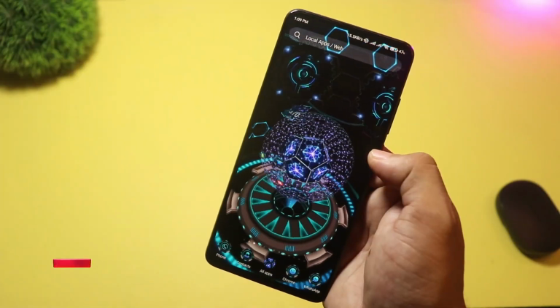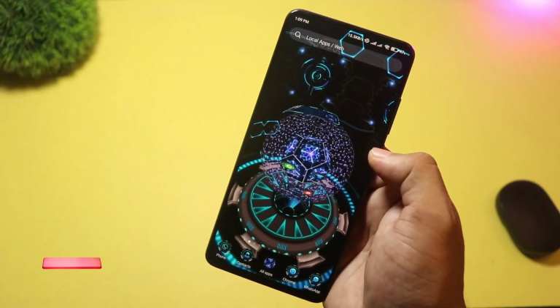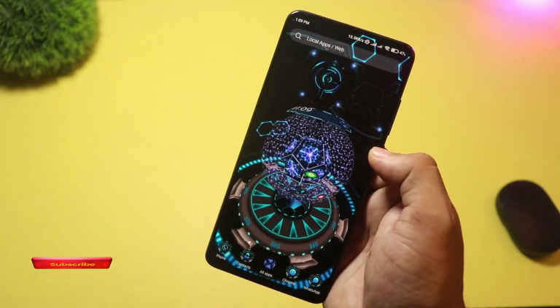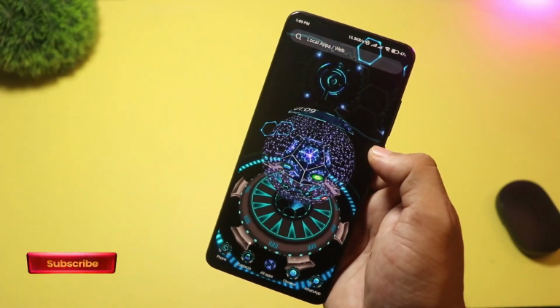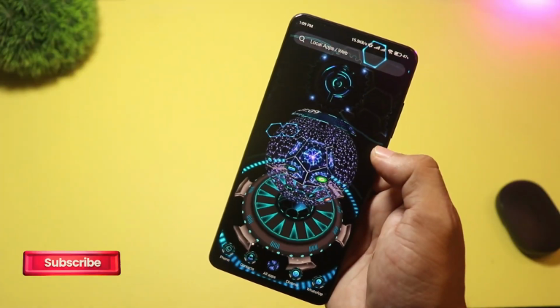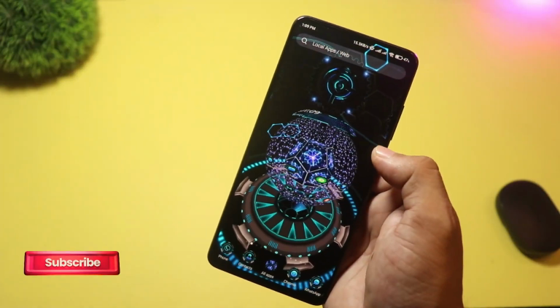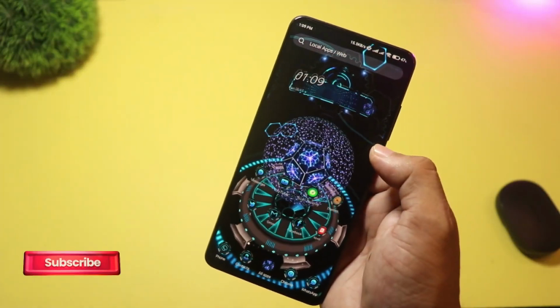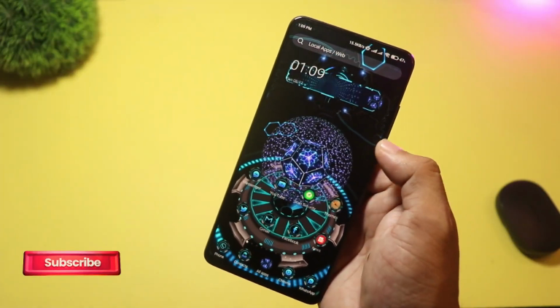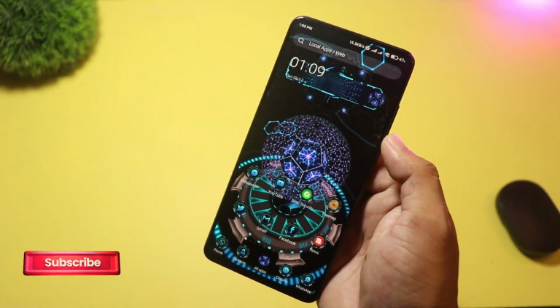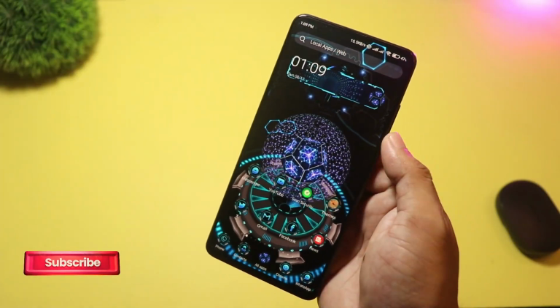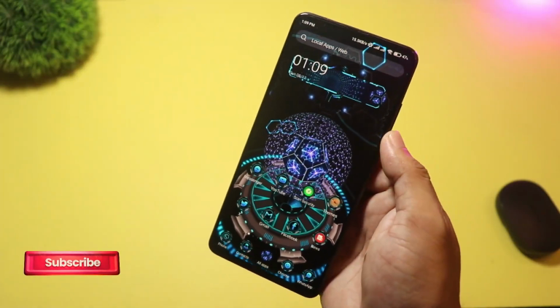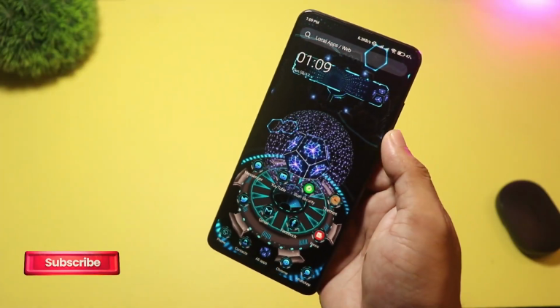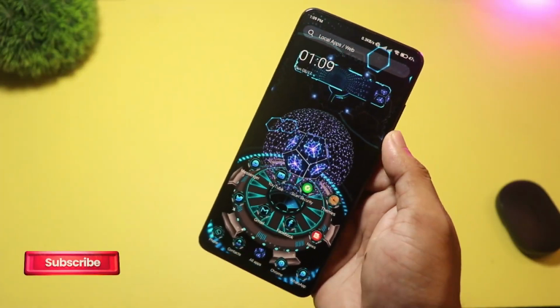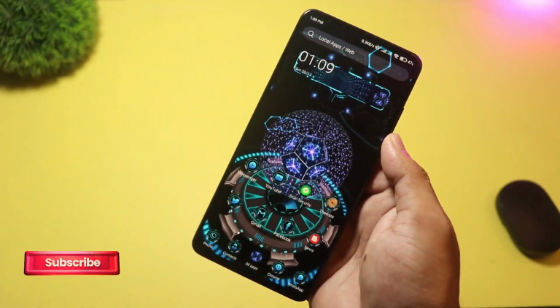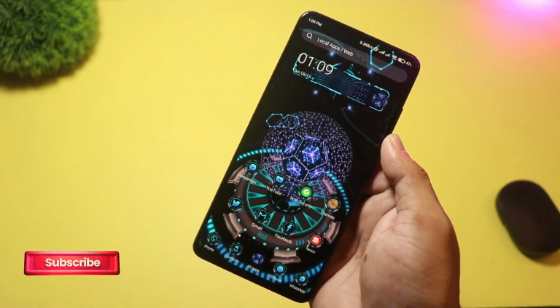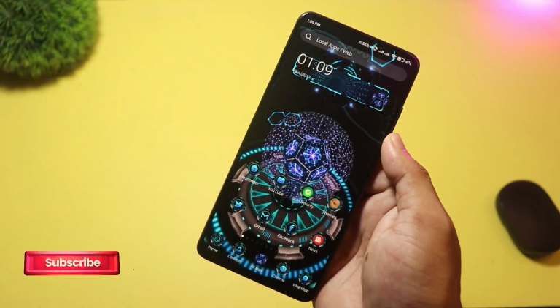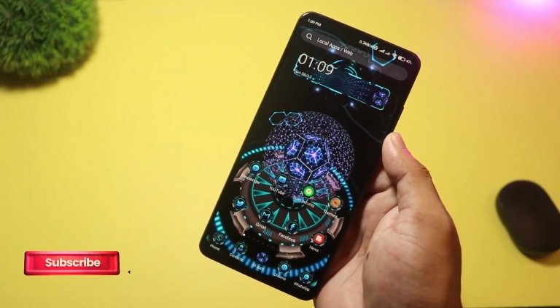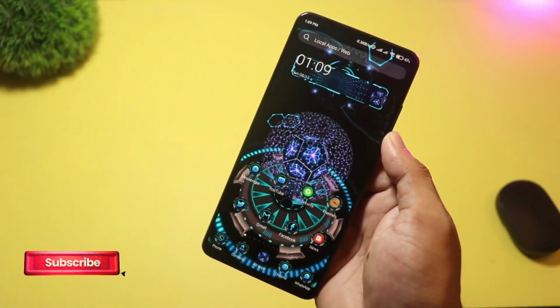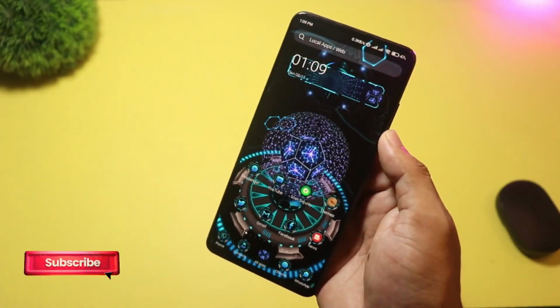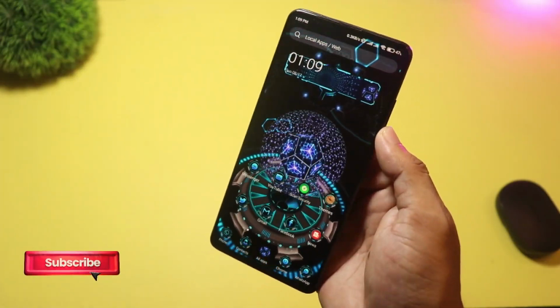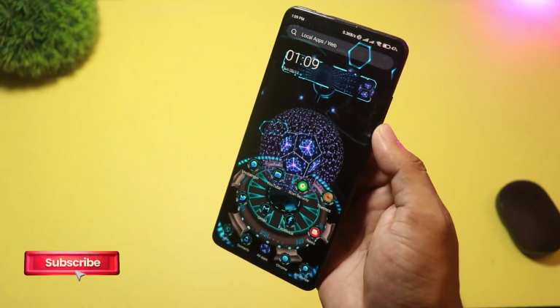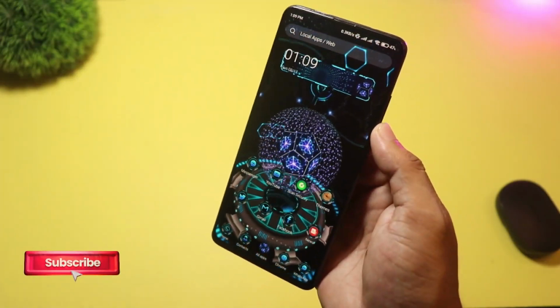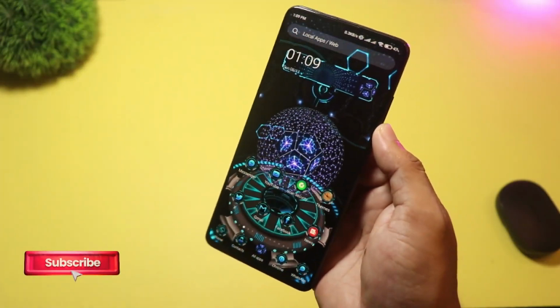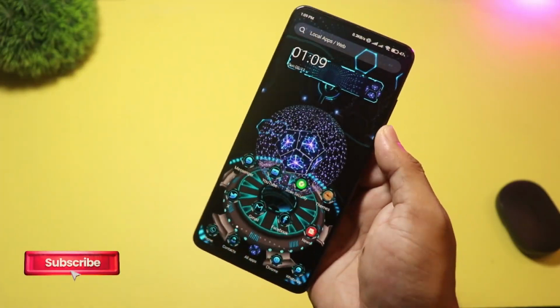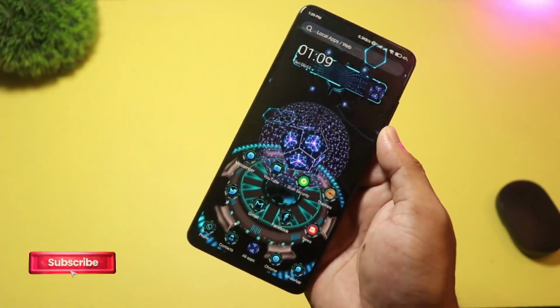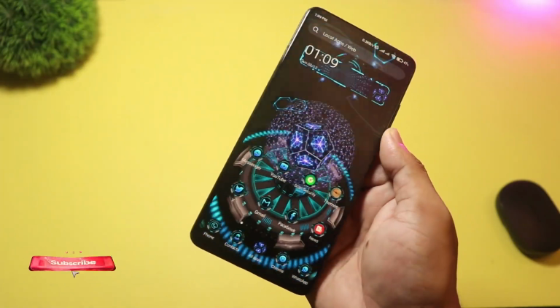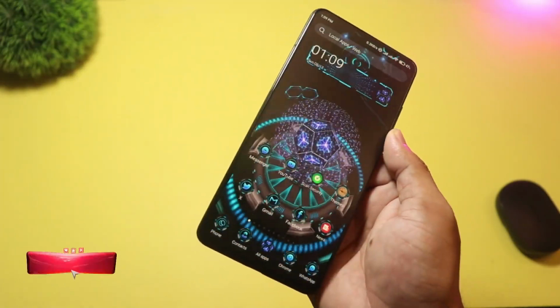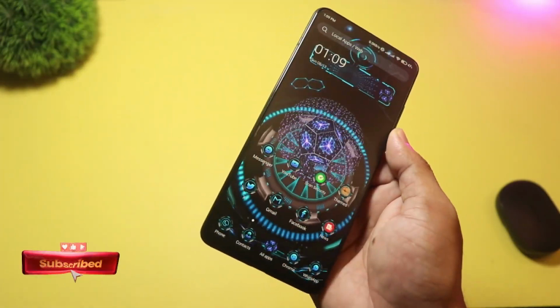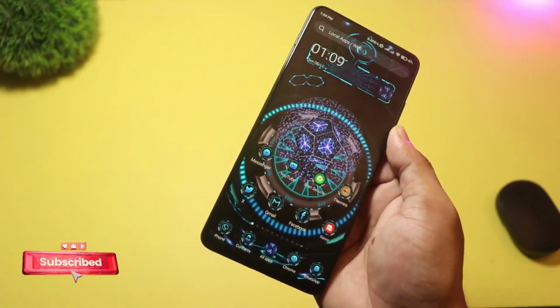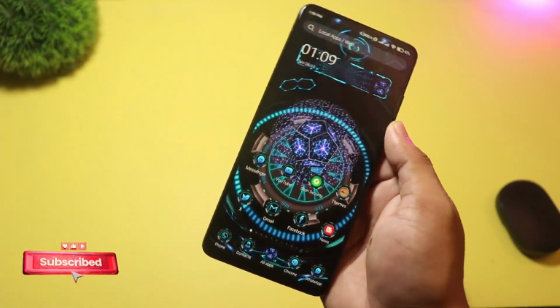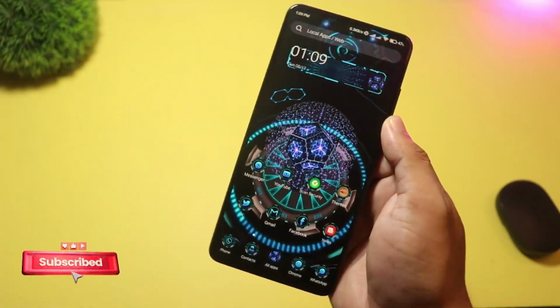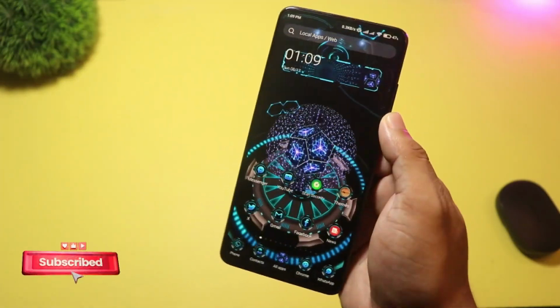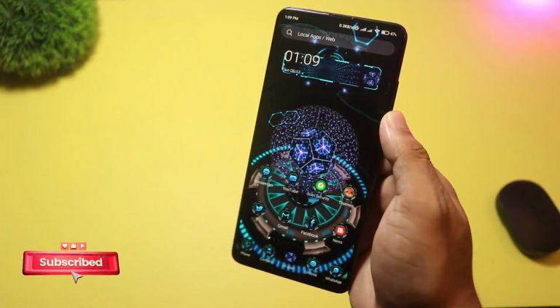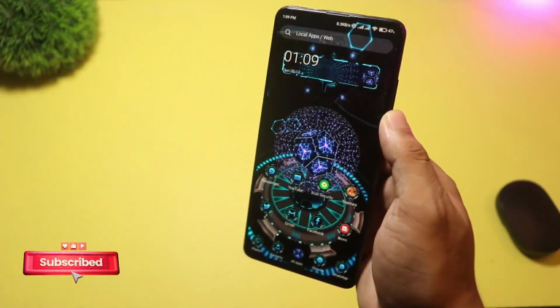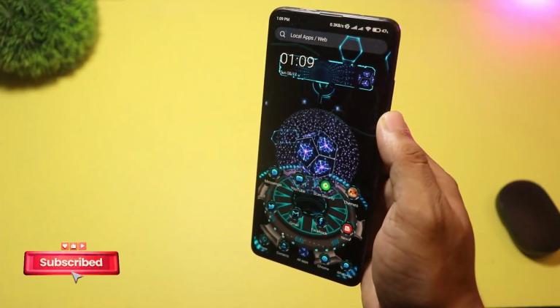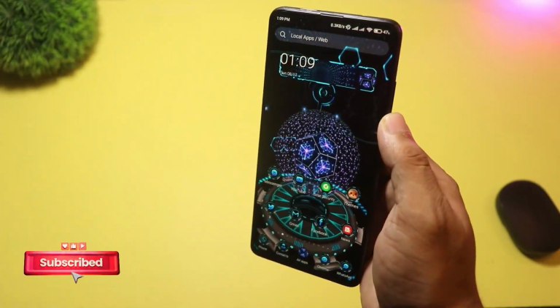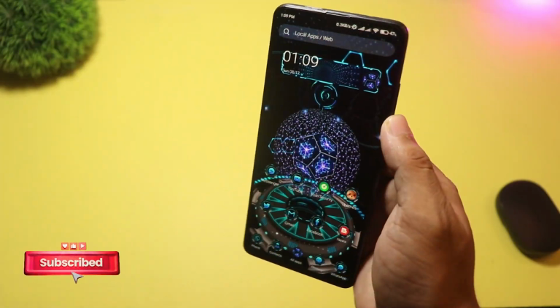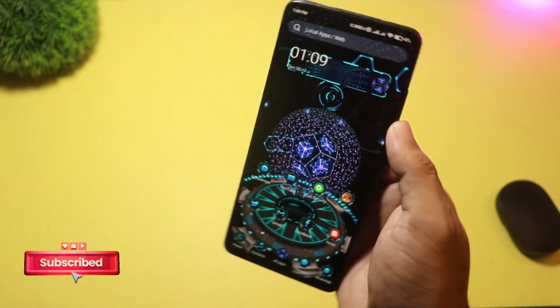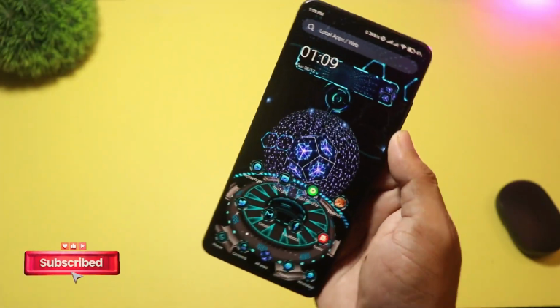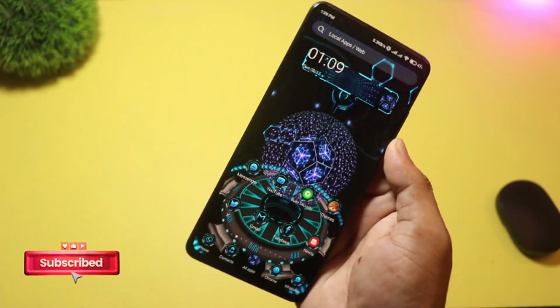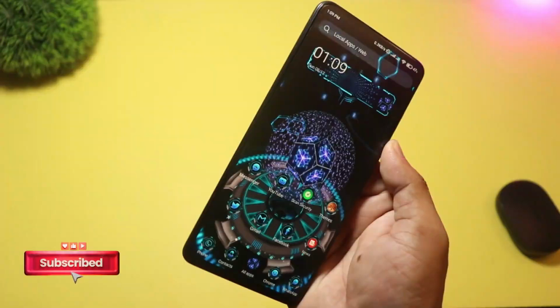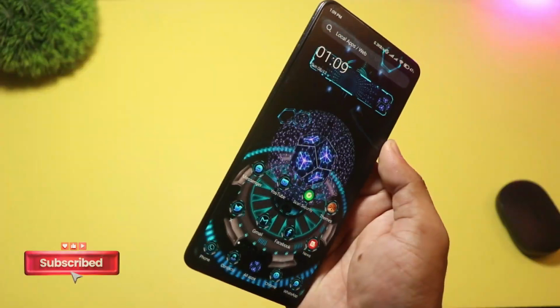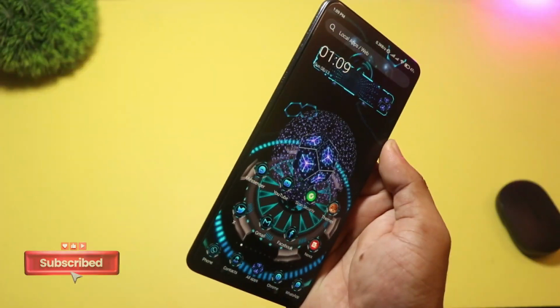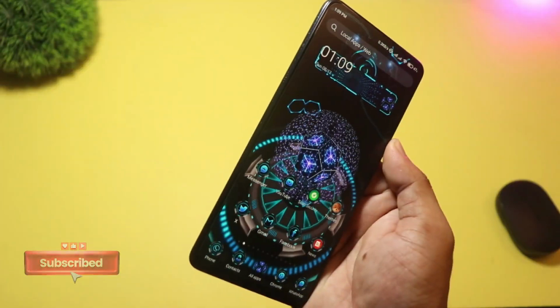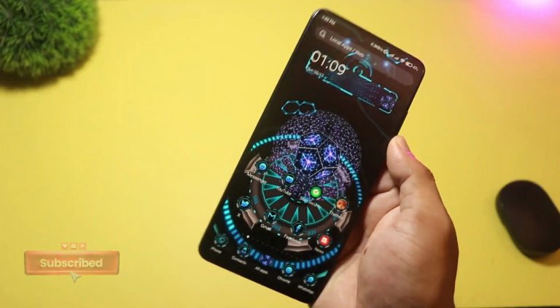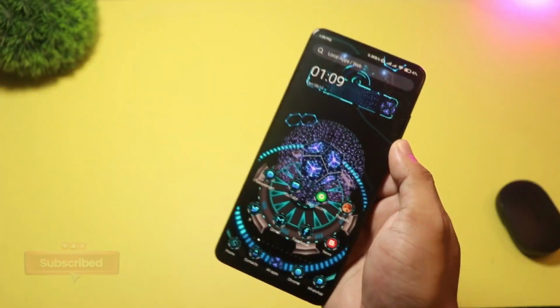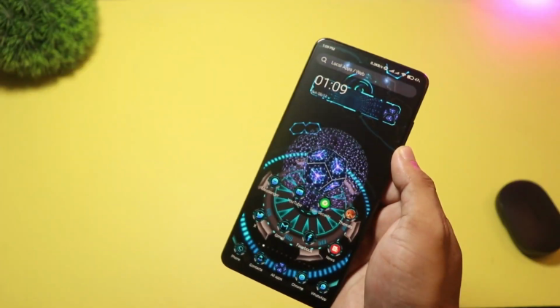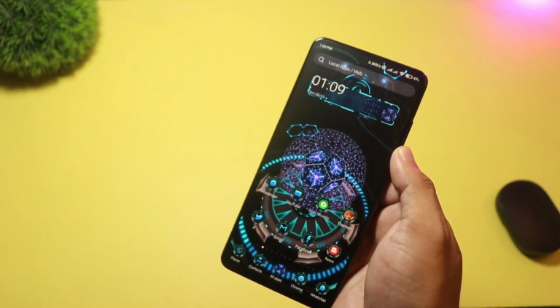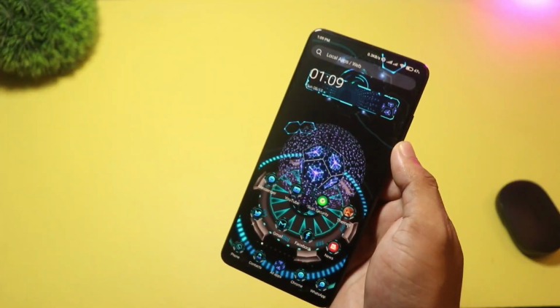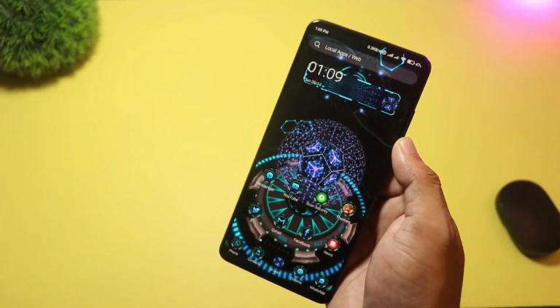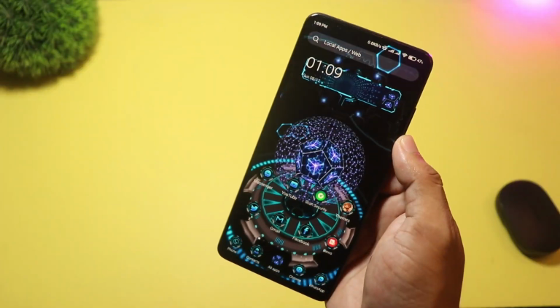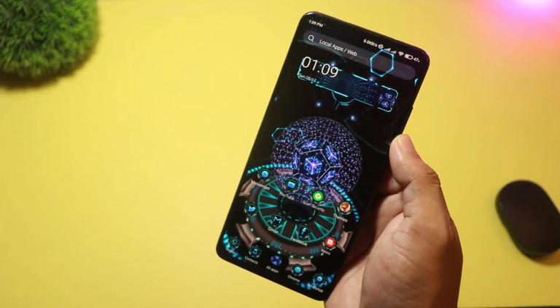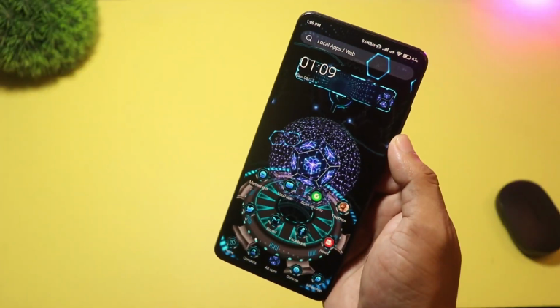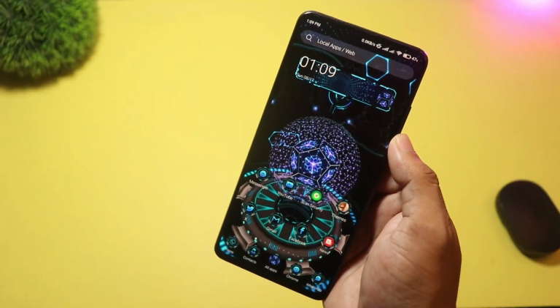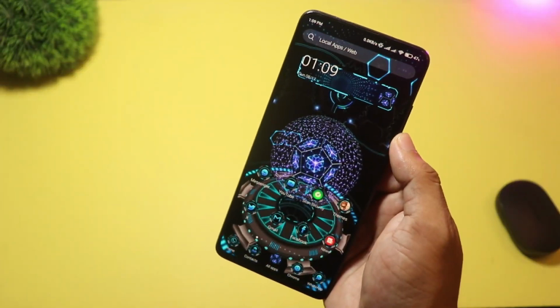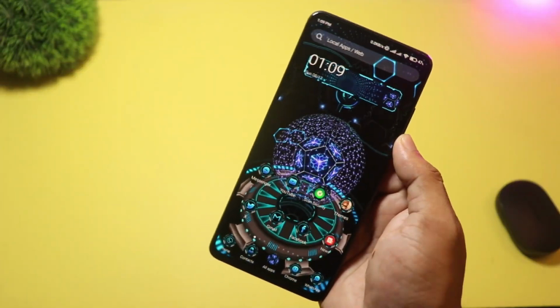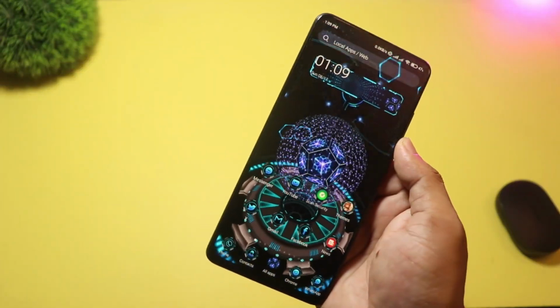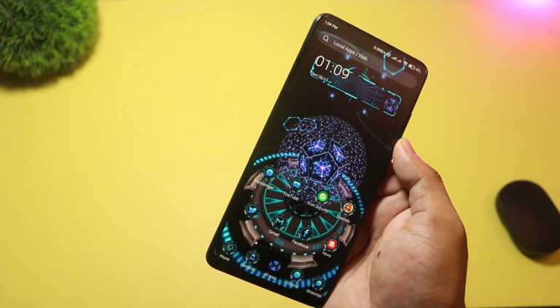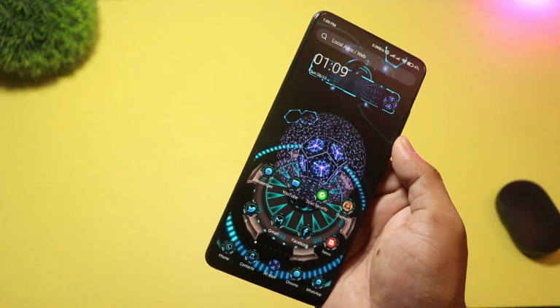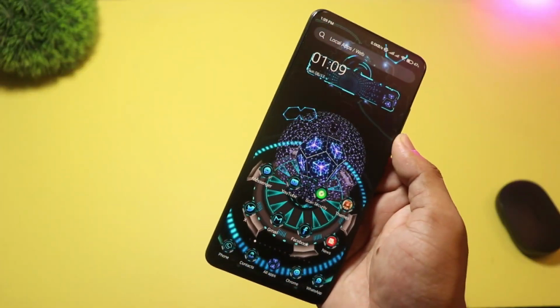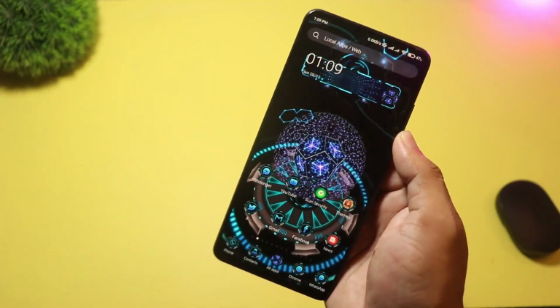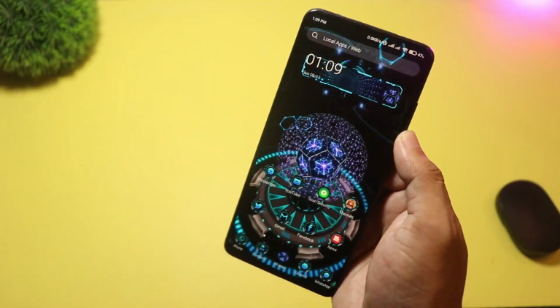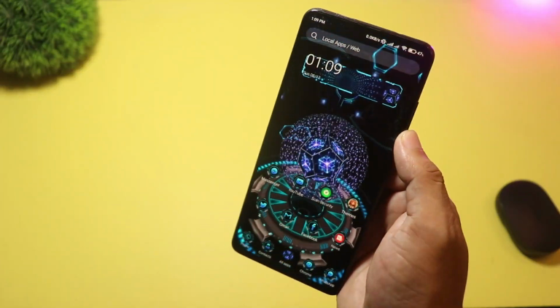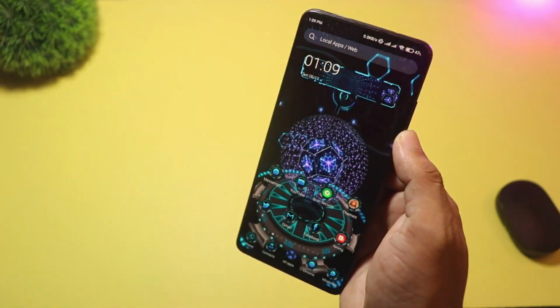It also features smart app grouping. If you want something that looks modern but doesn't slow your device, Fast Launcher is a solid pick.